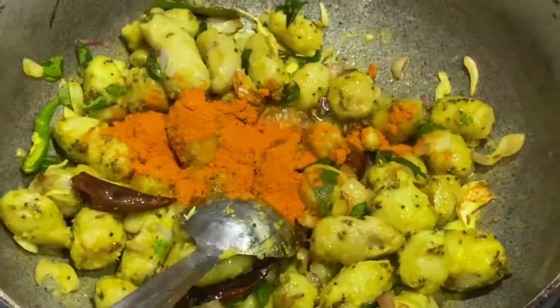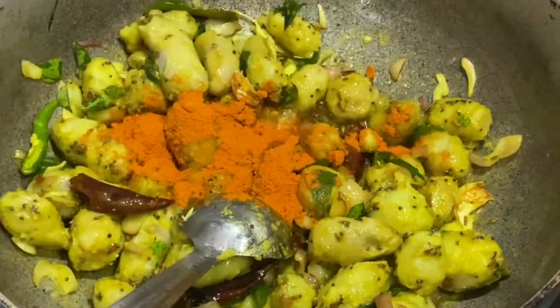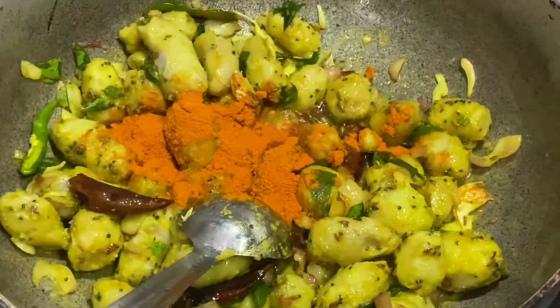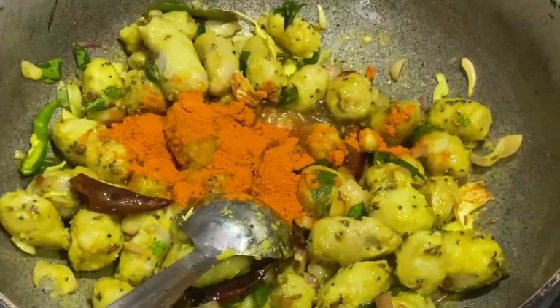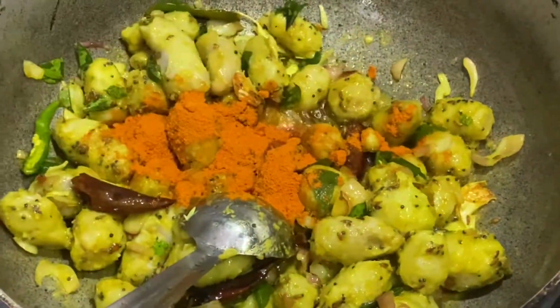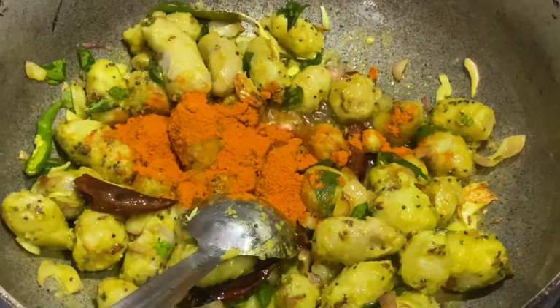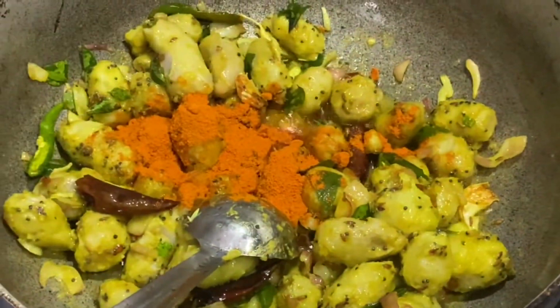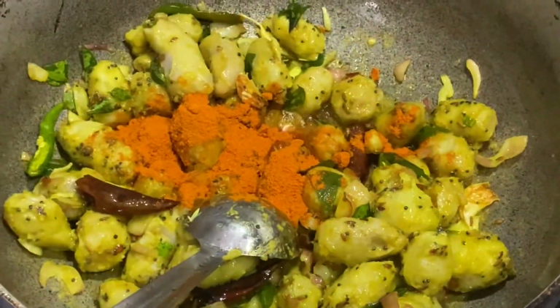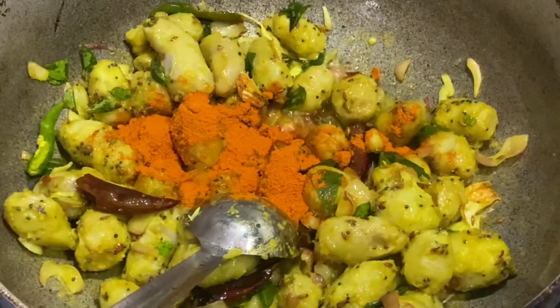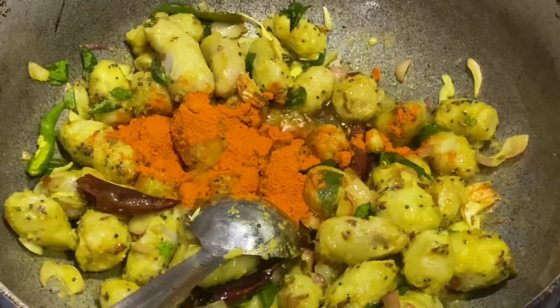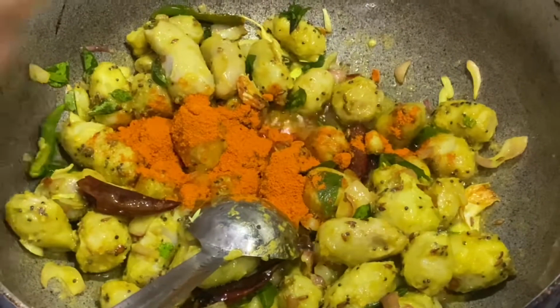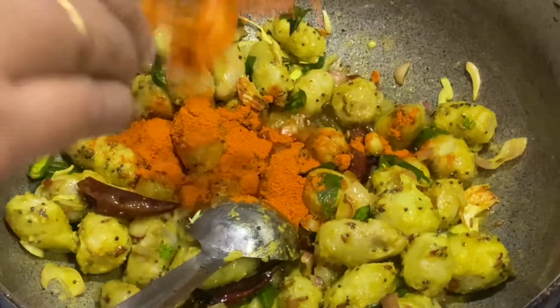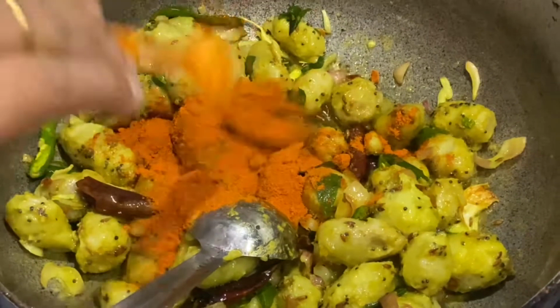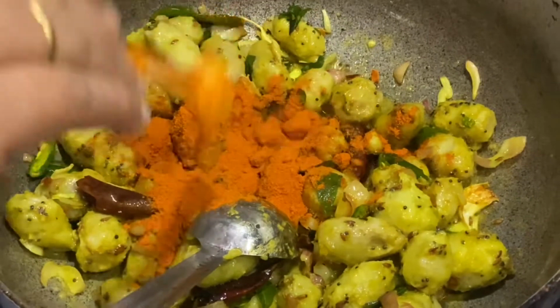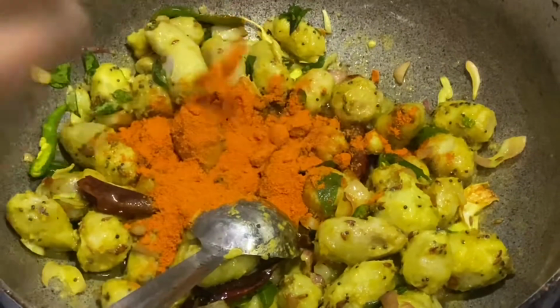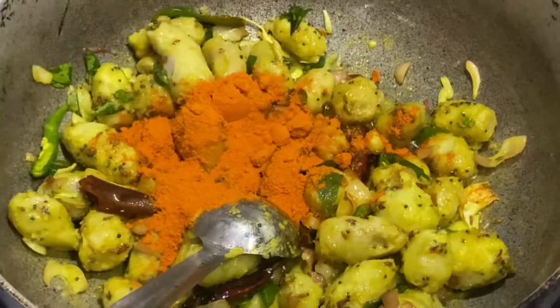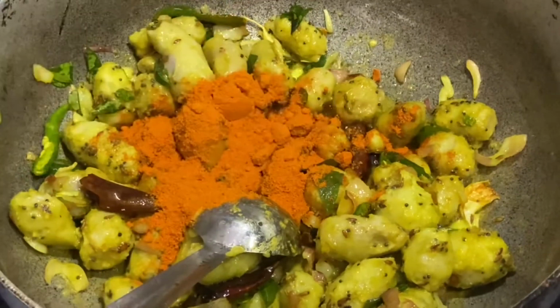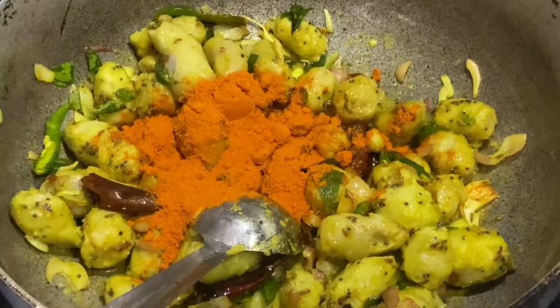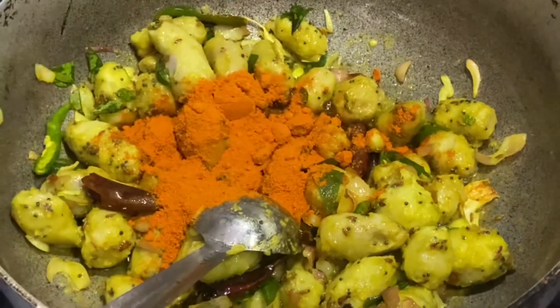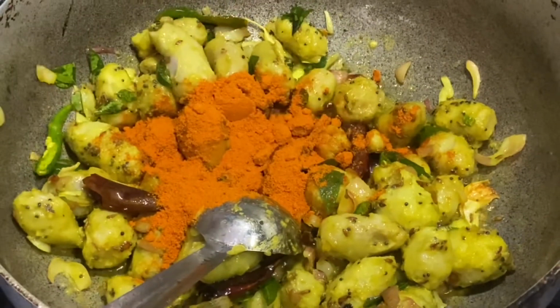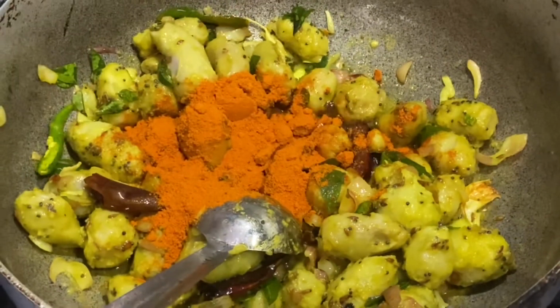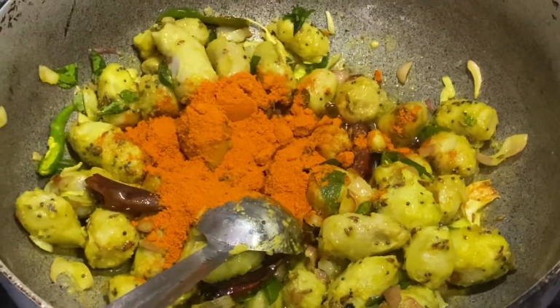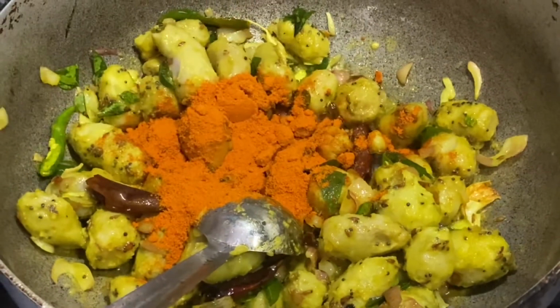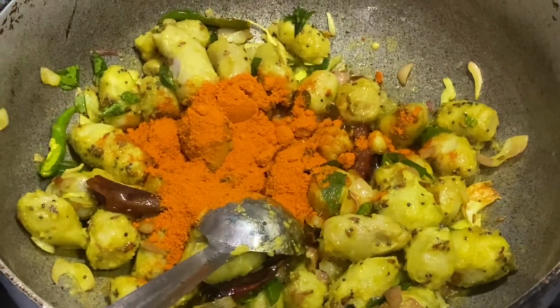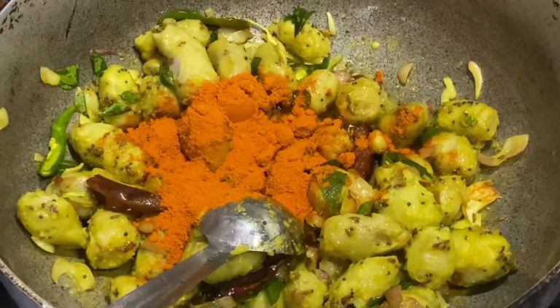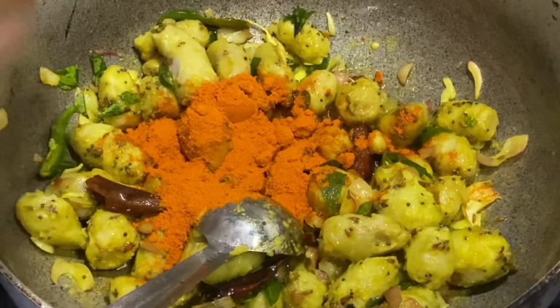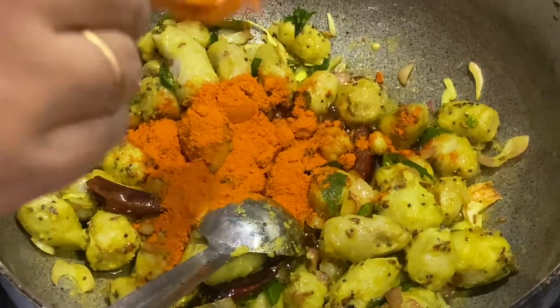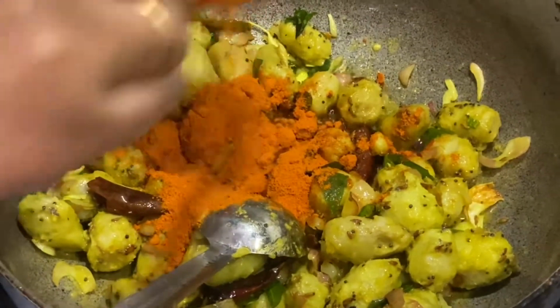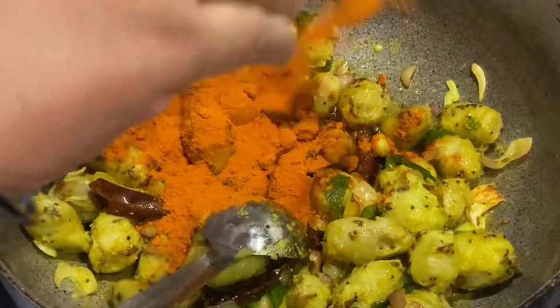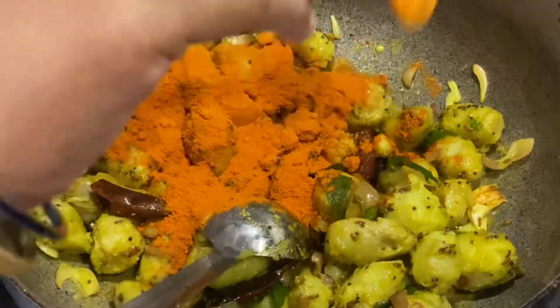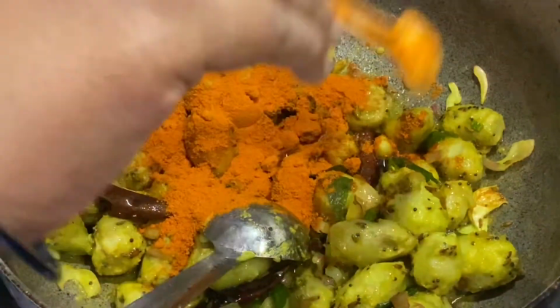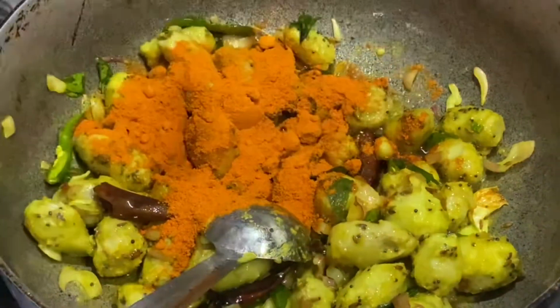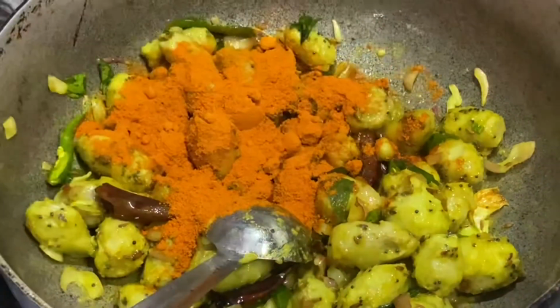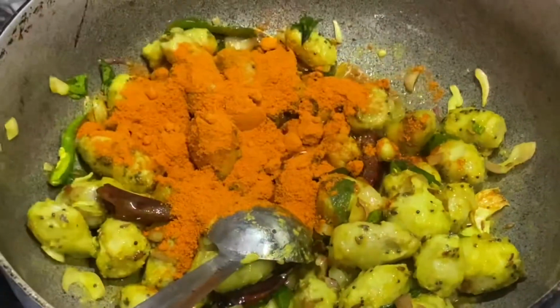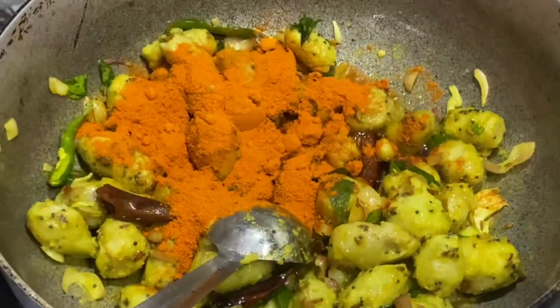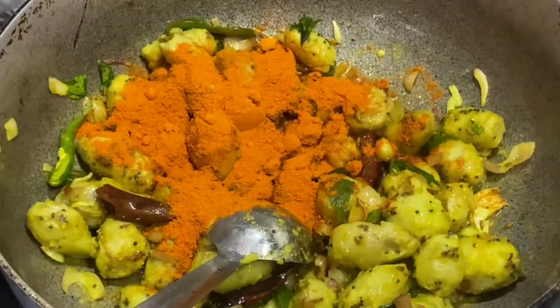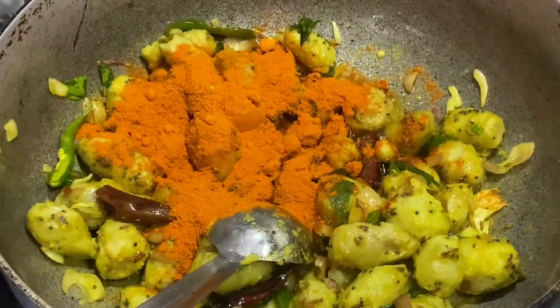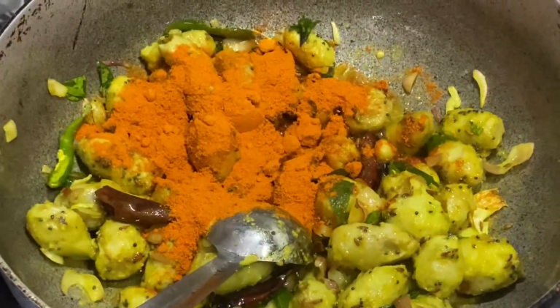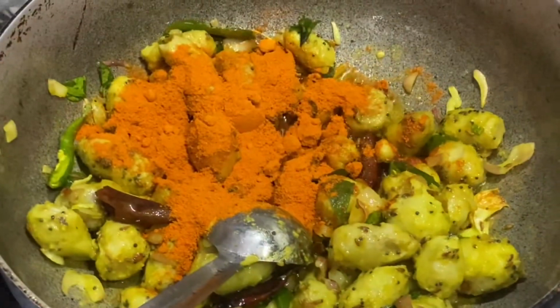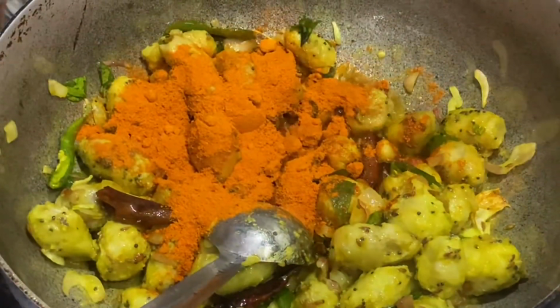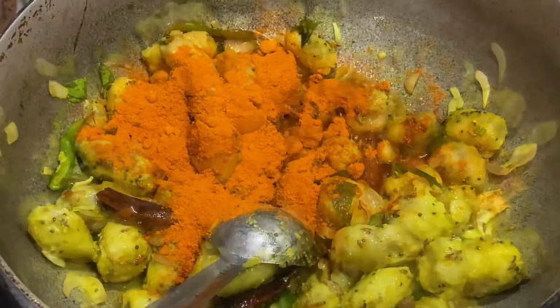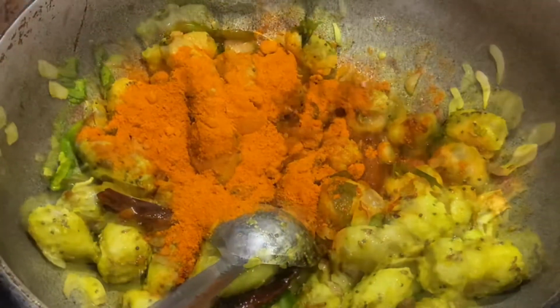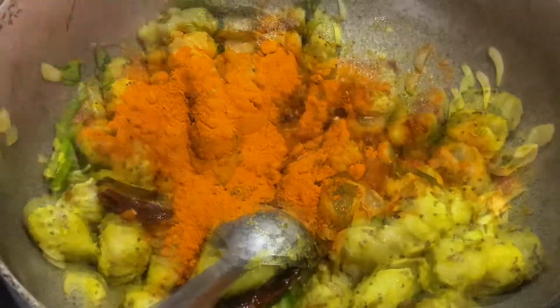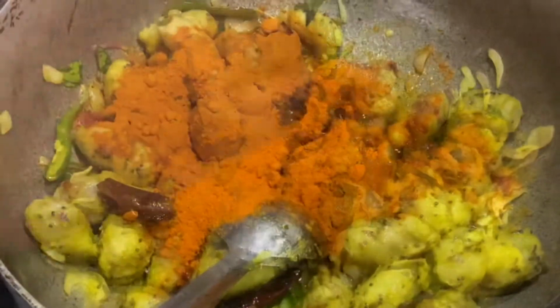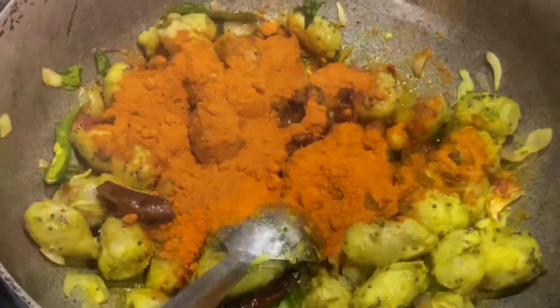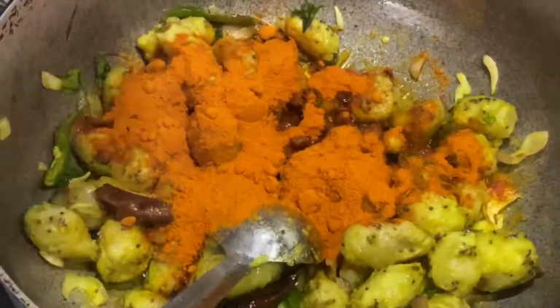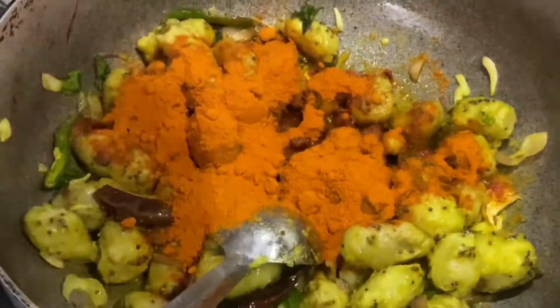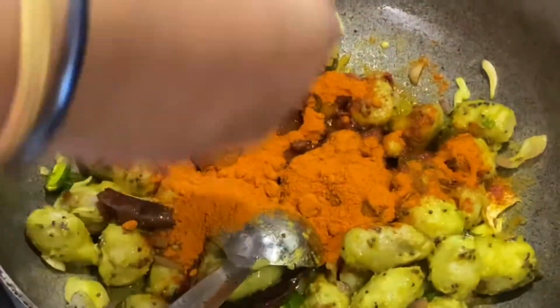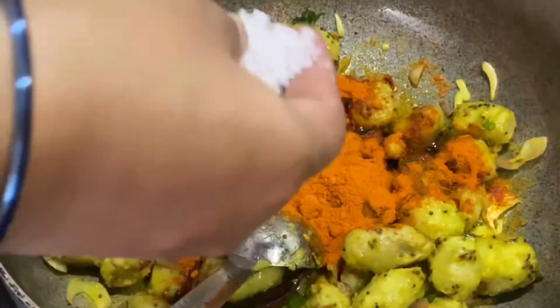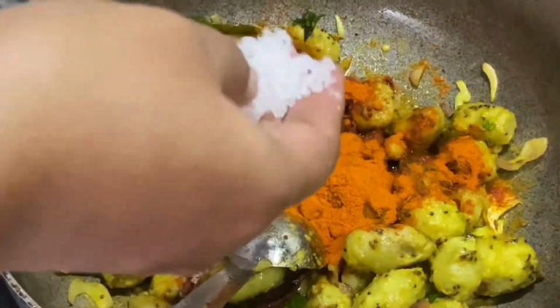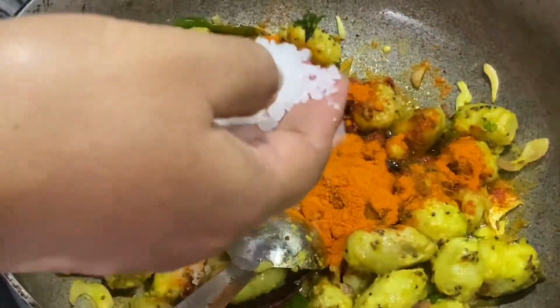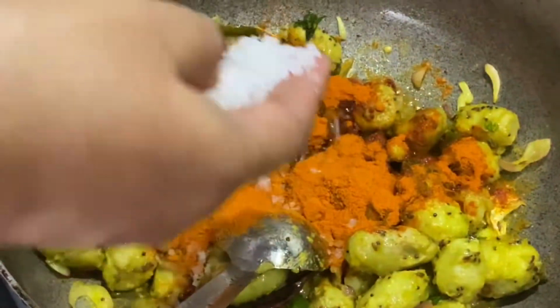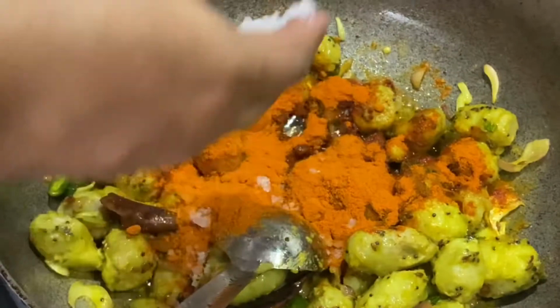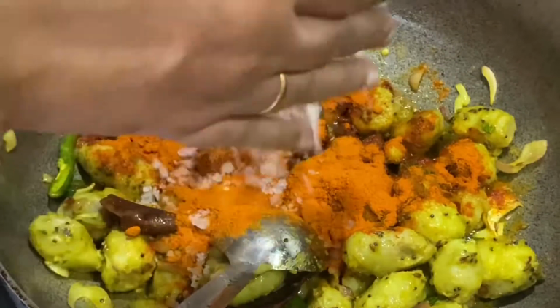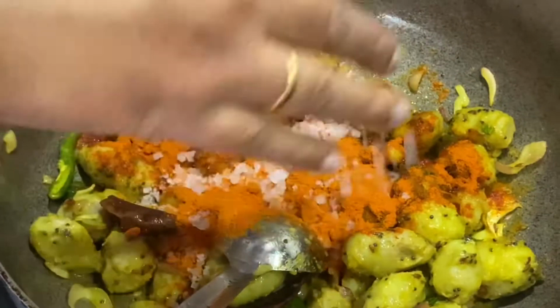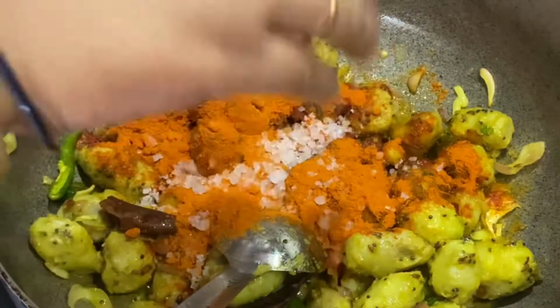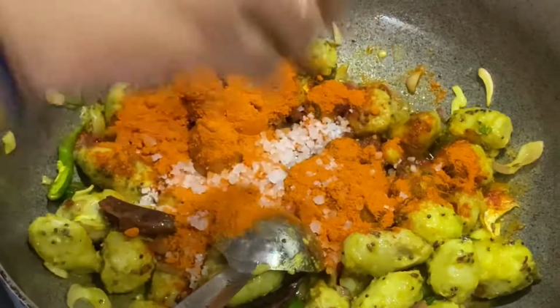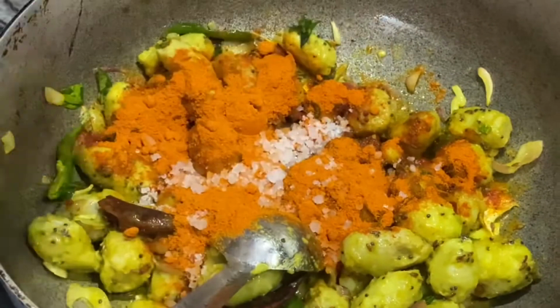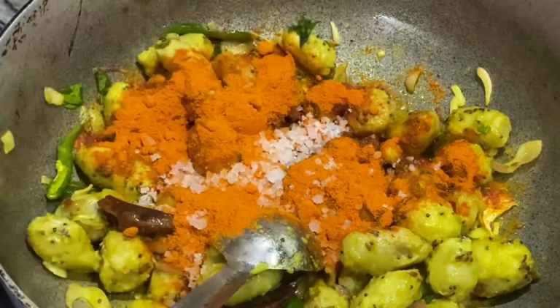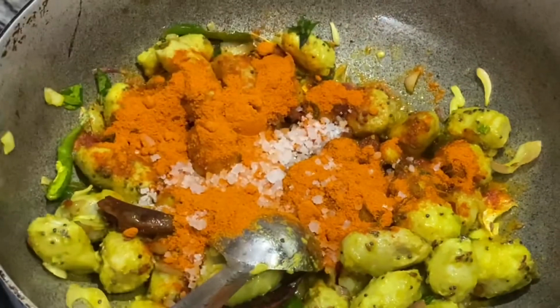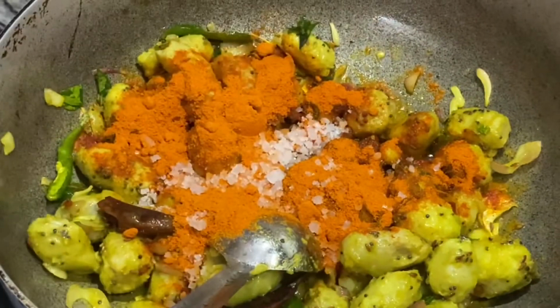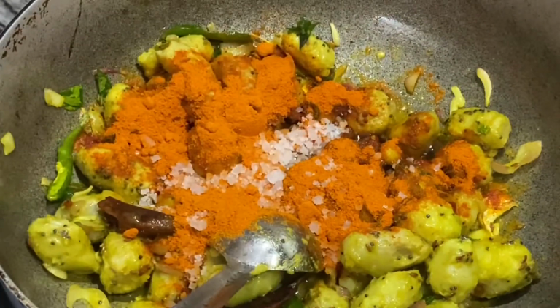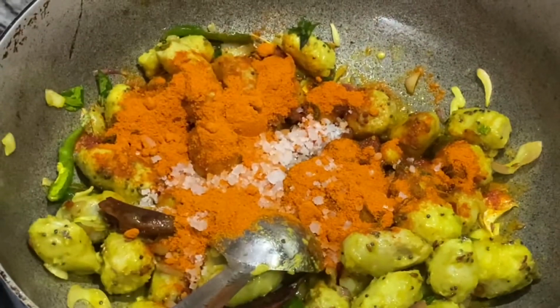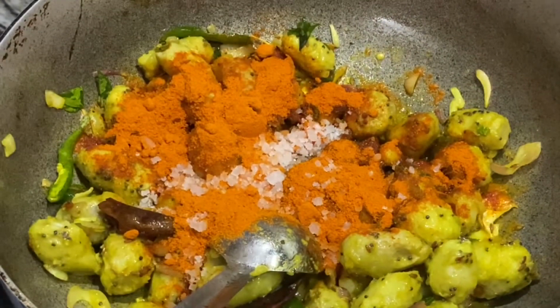Into this we are going to add red chili powder as per the spice required. Let us also add some salt.